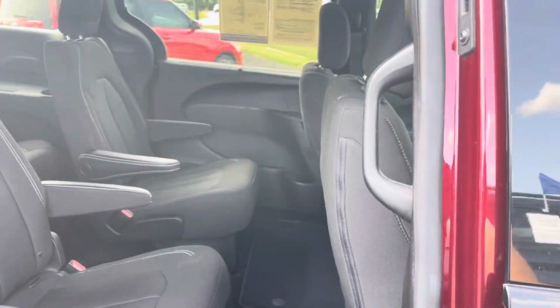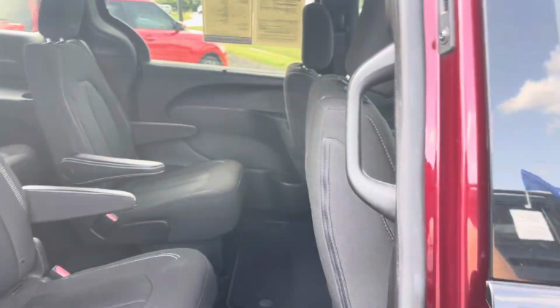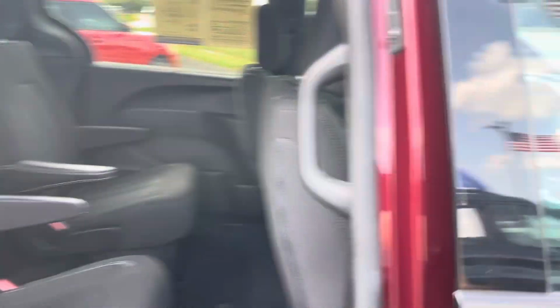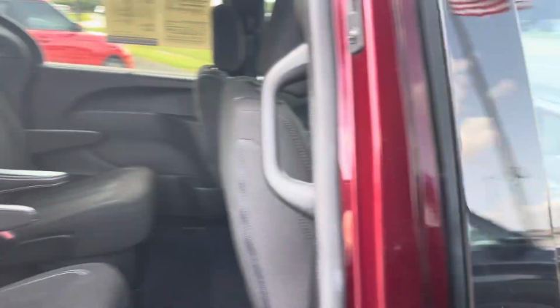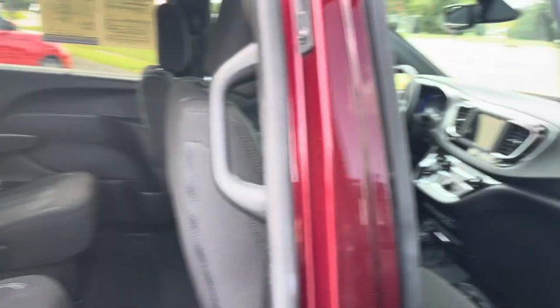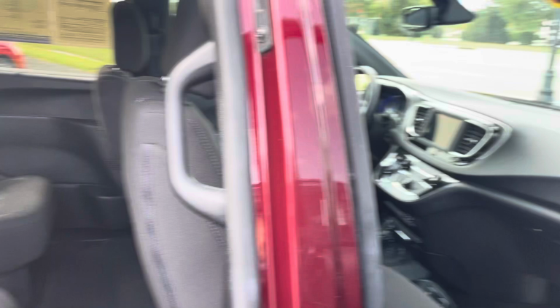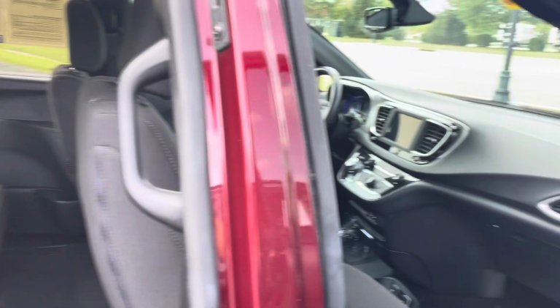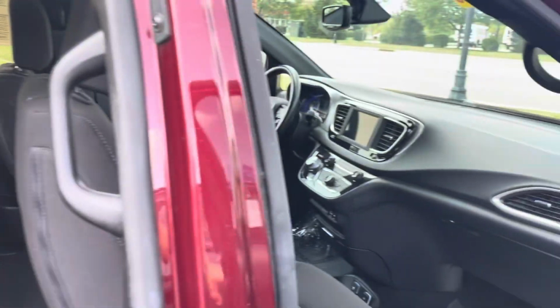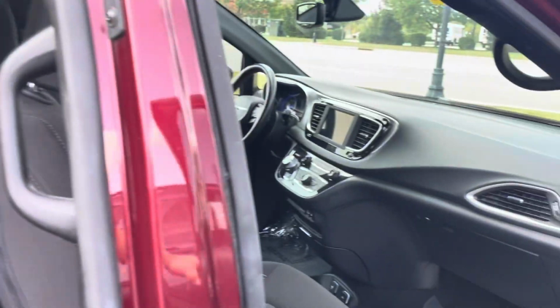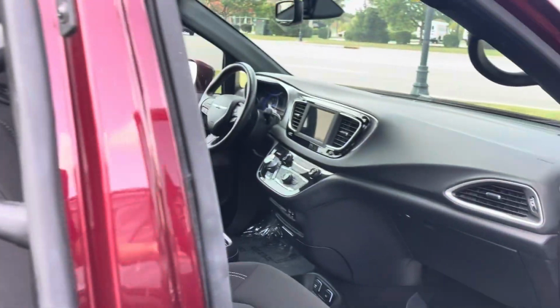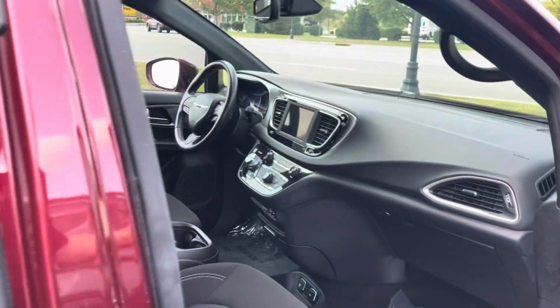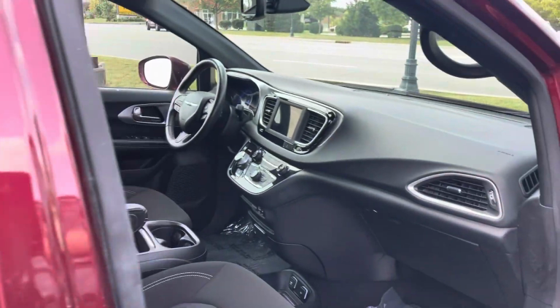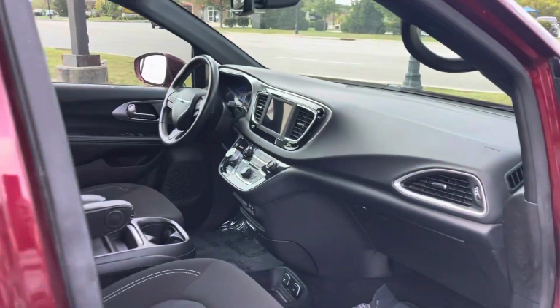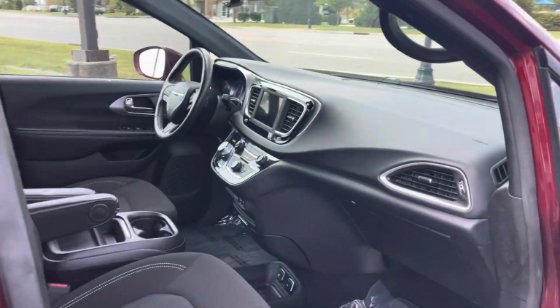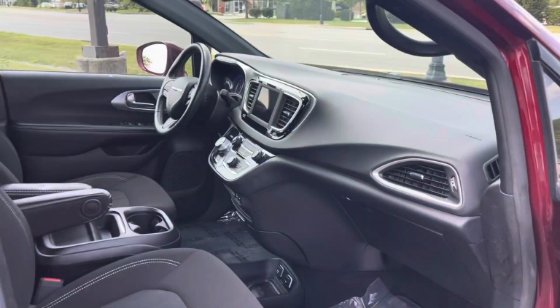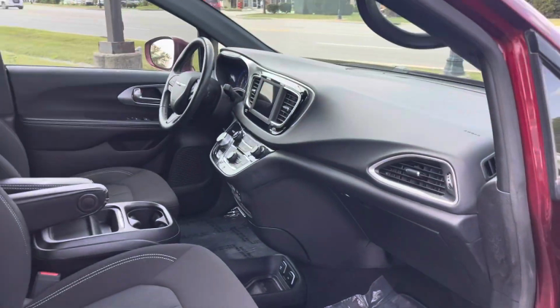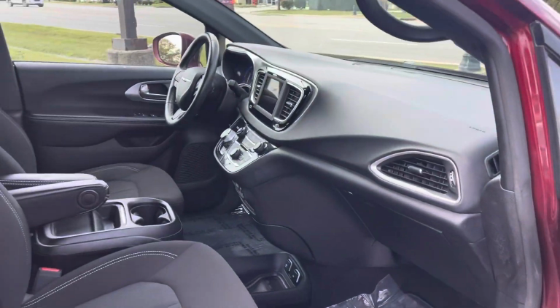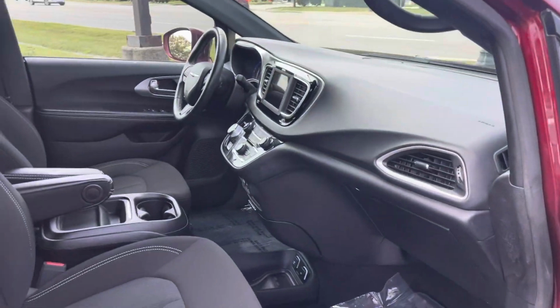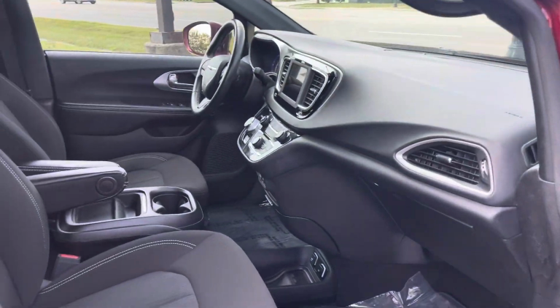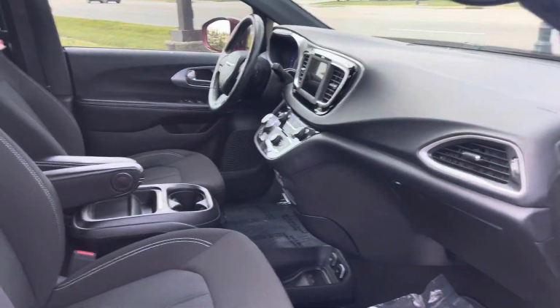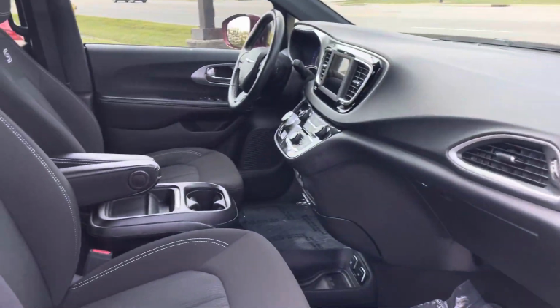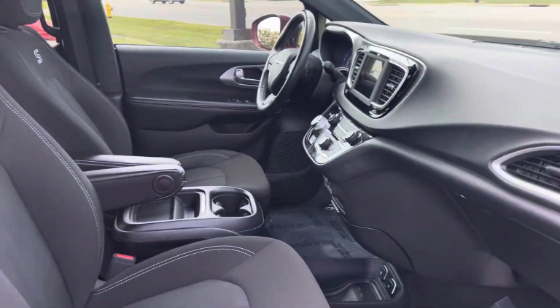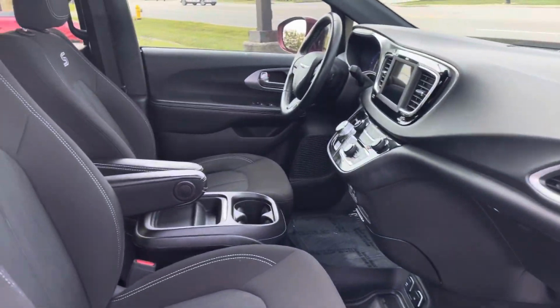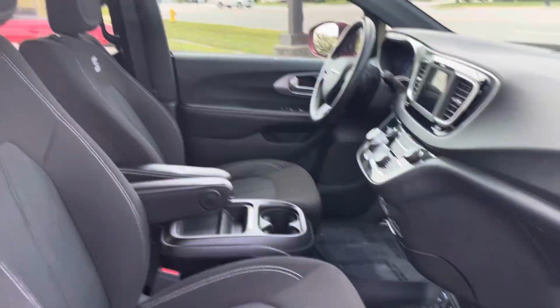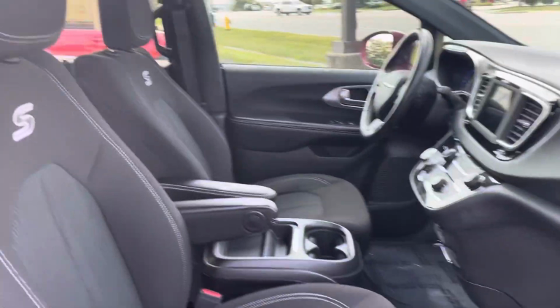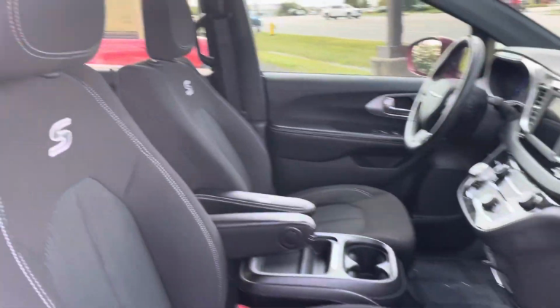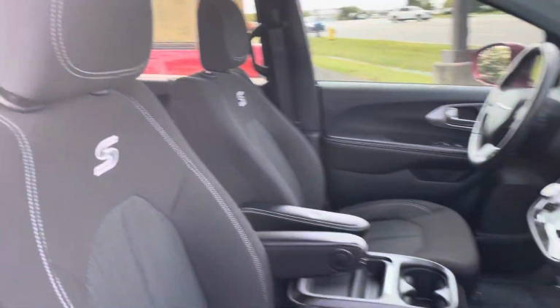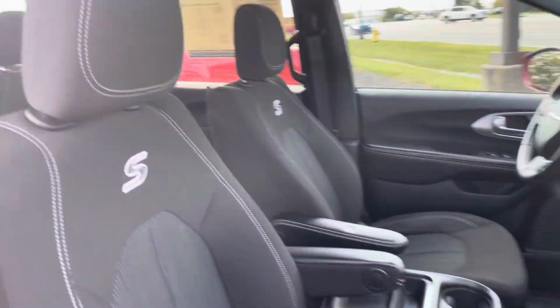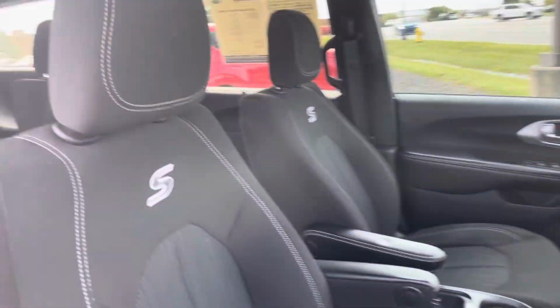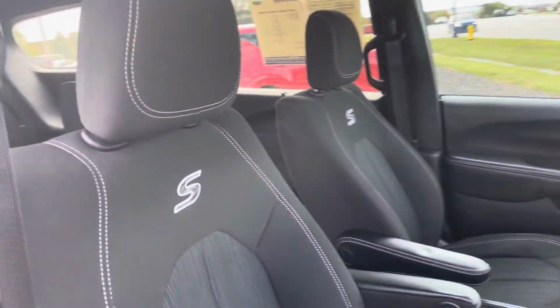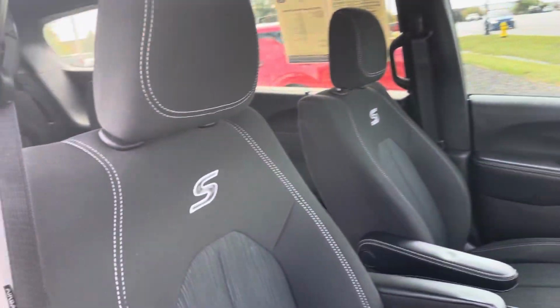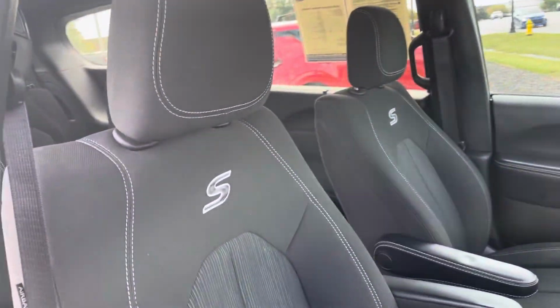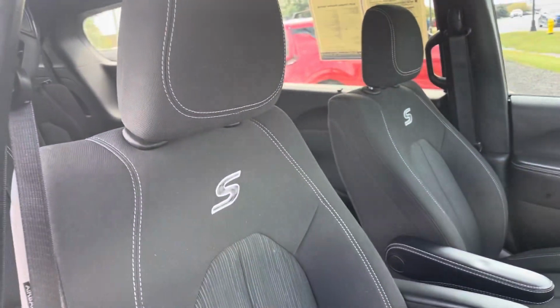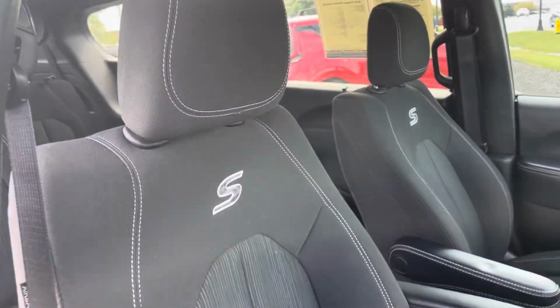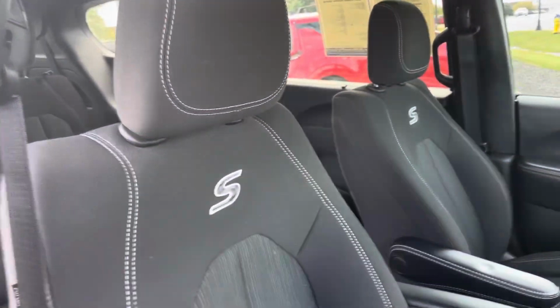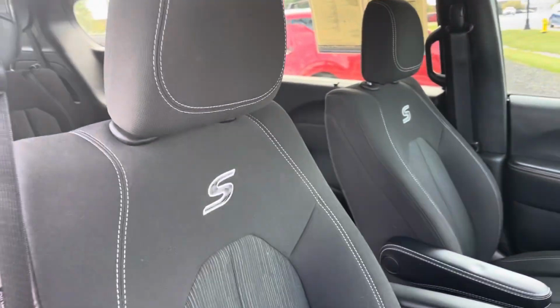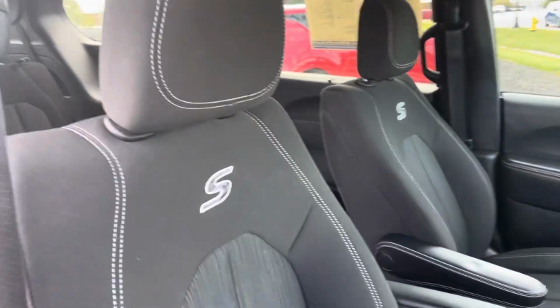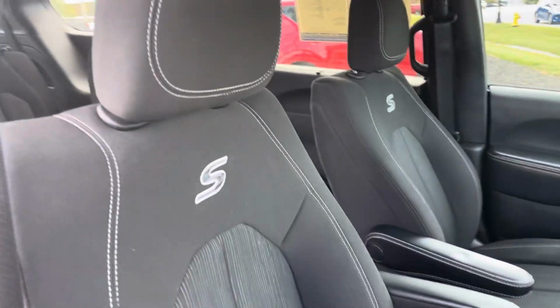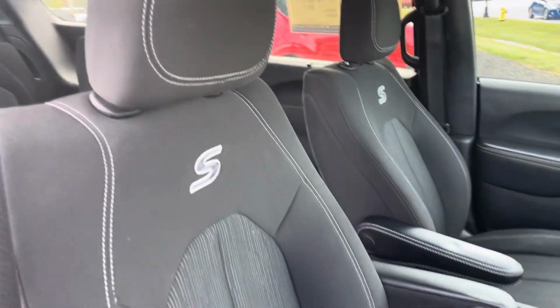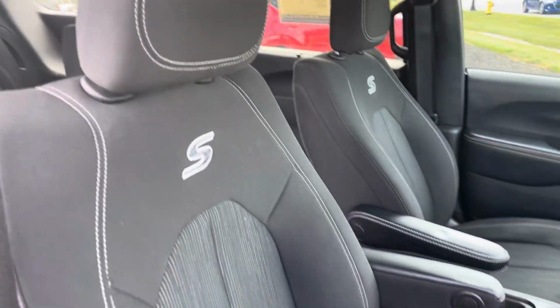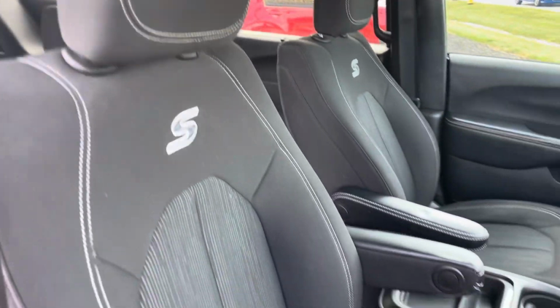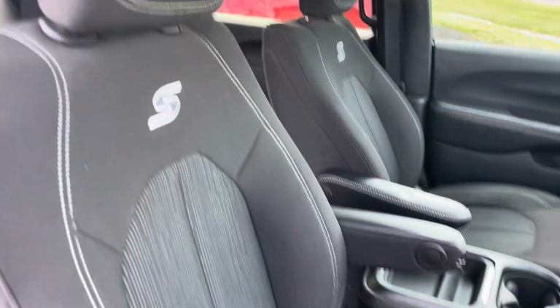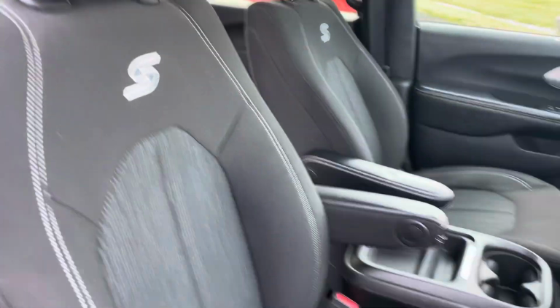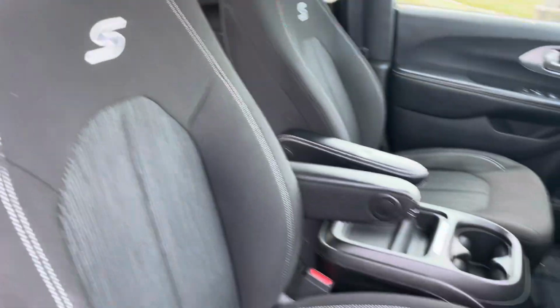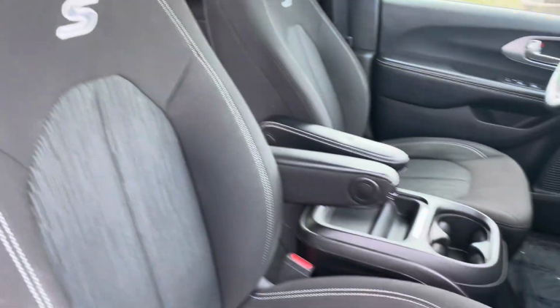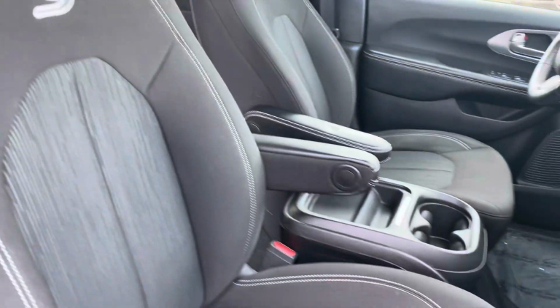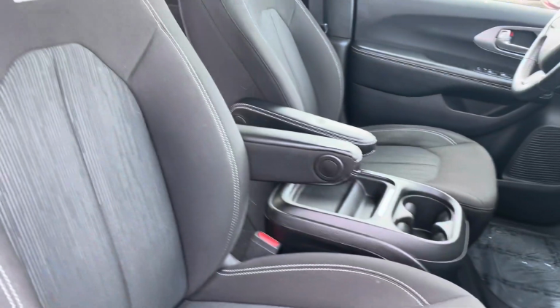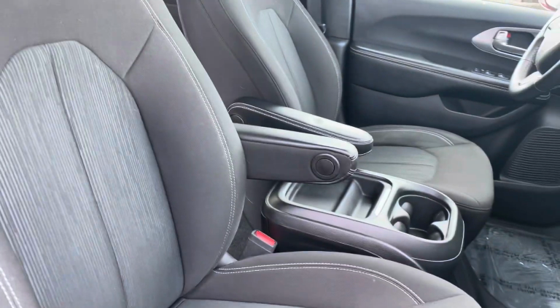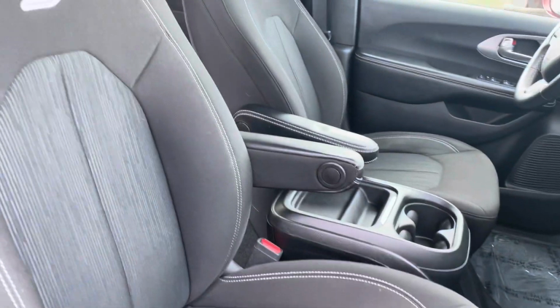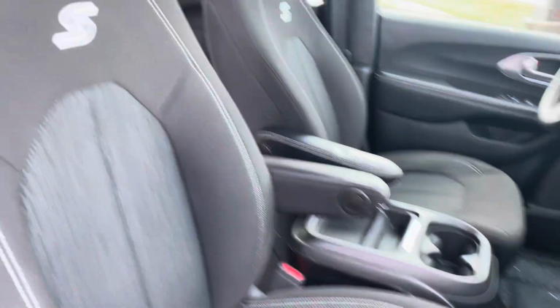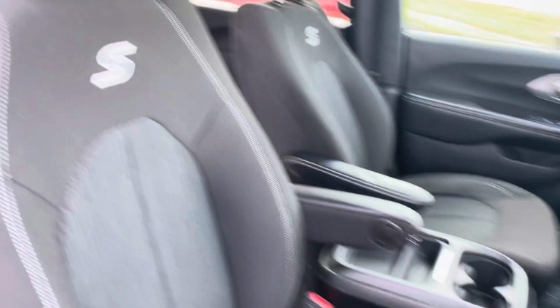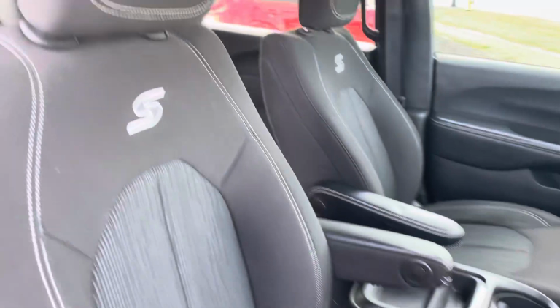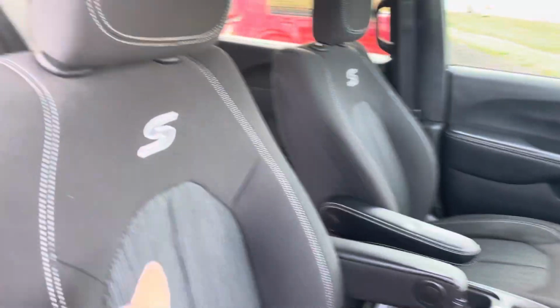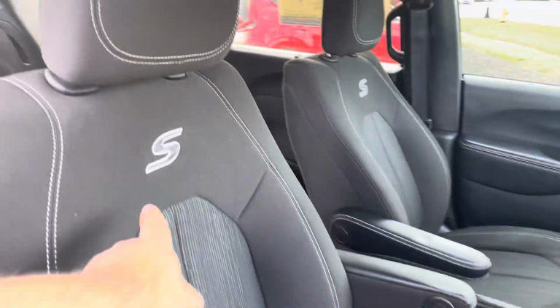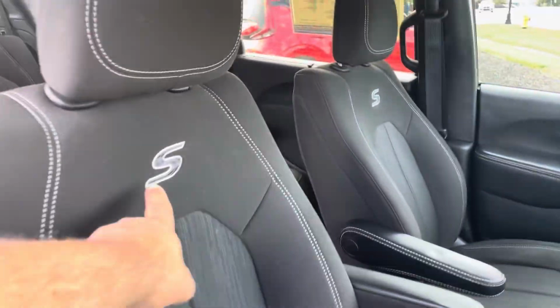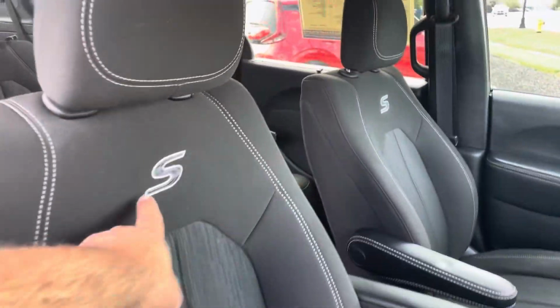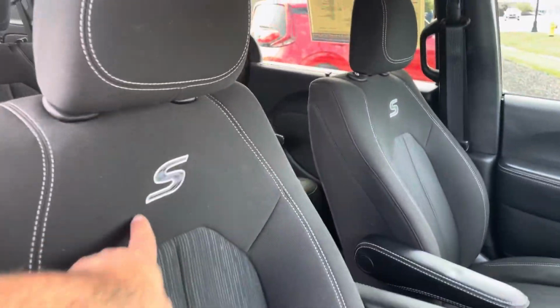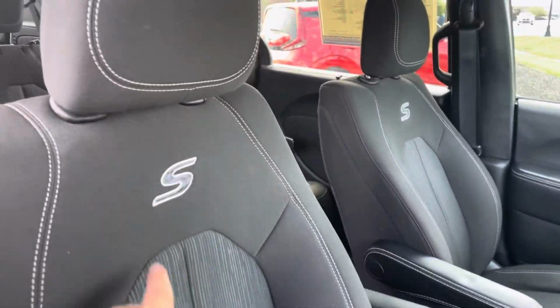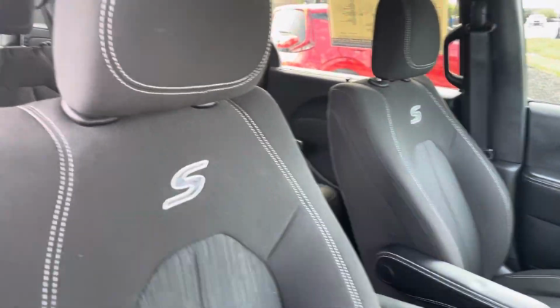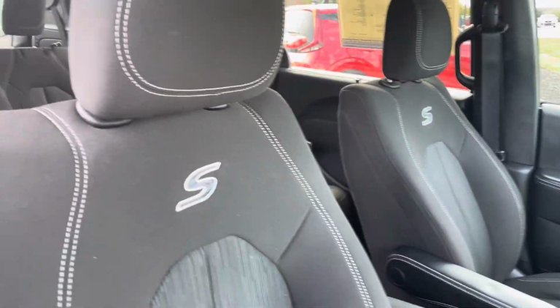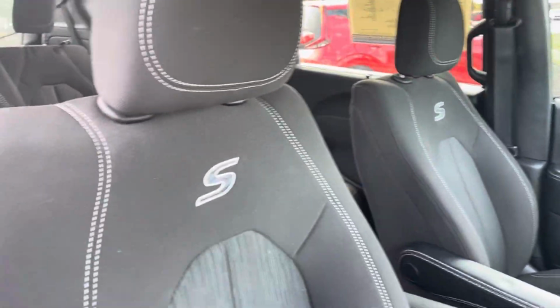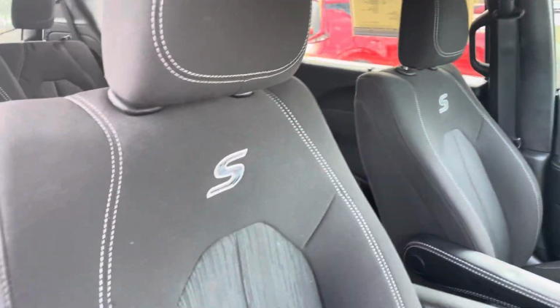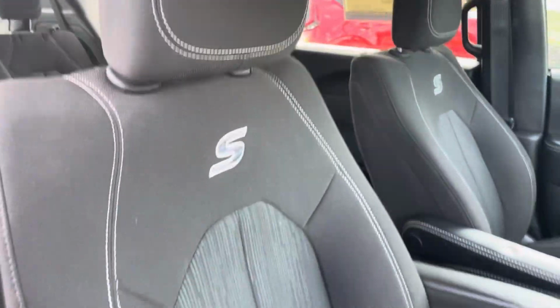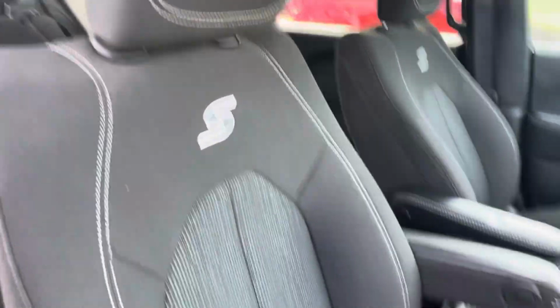These are very nice. You do have the blind spot monitors in the mirrors. You can see it does have the S model stitching there.